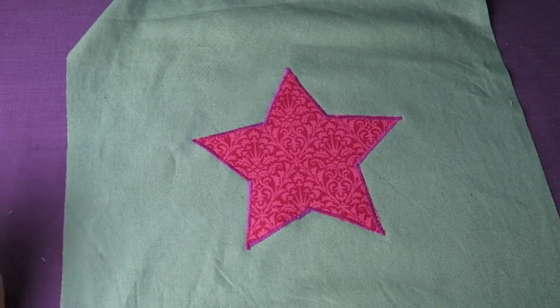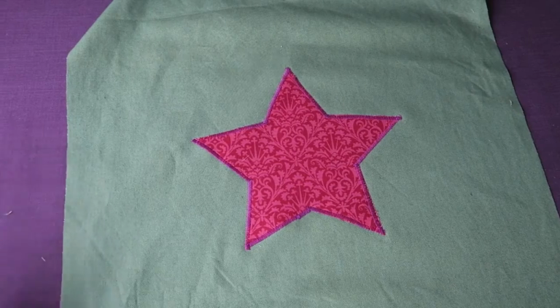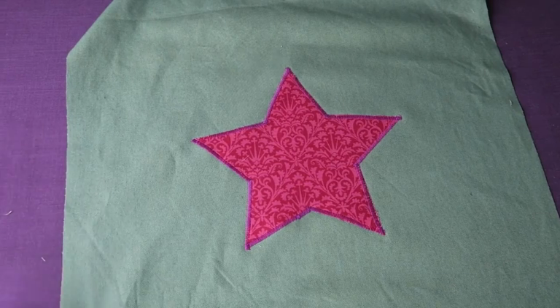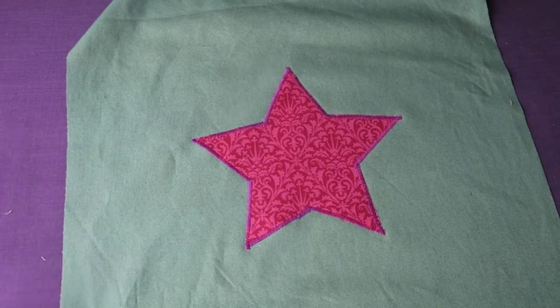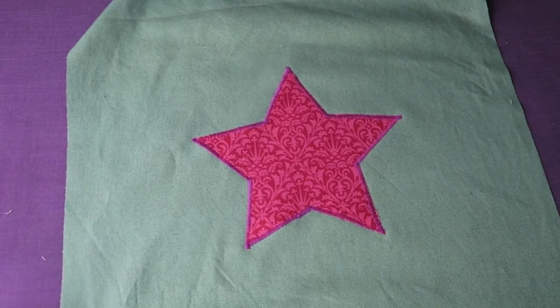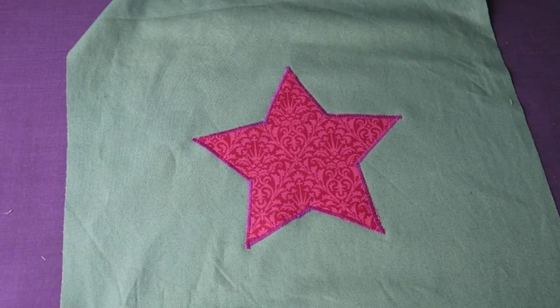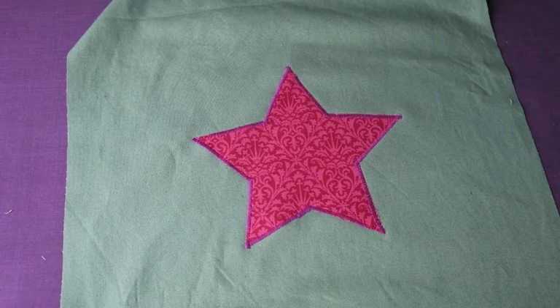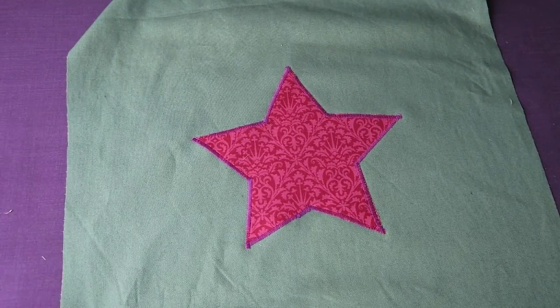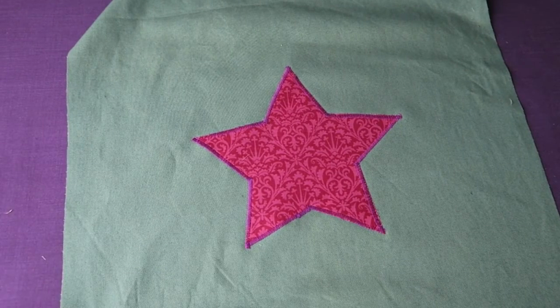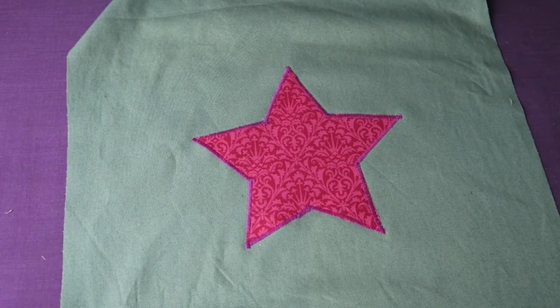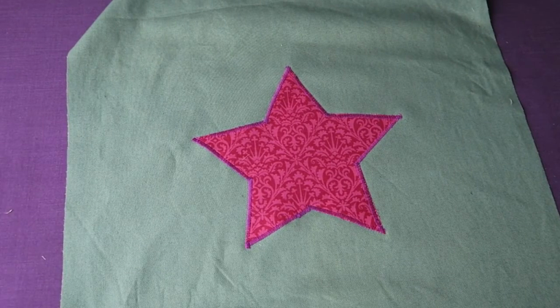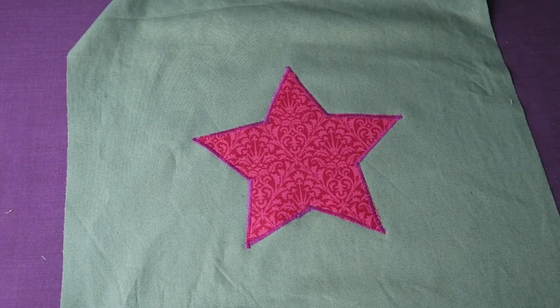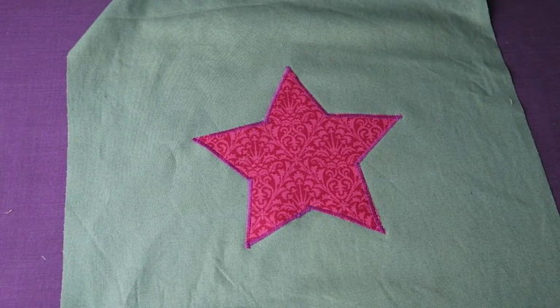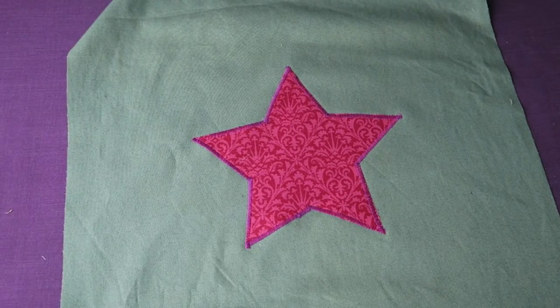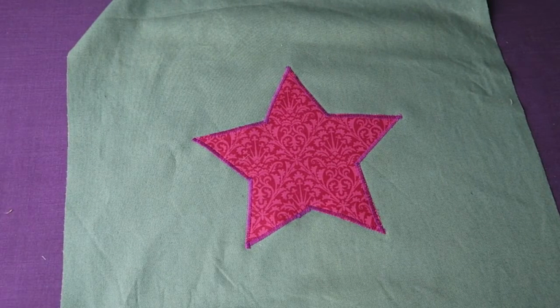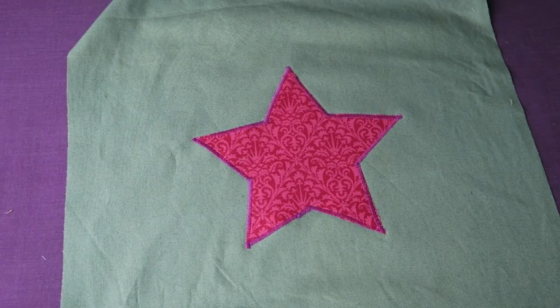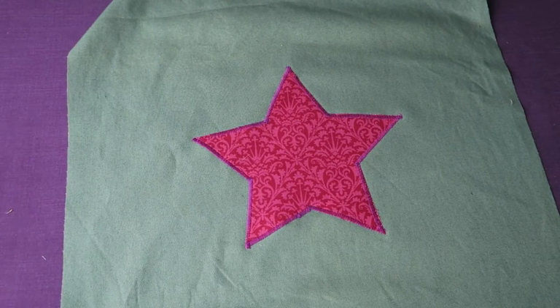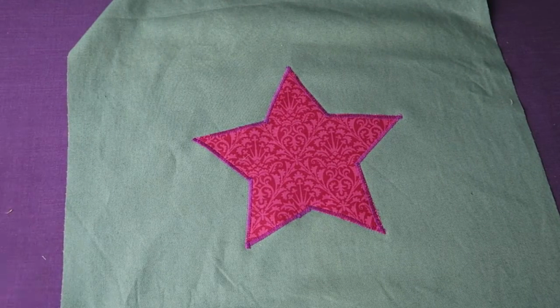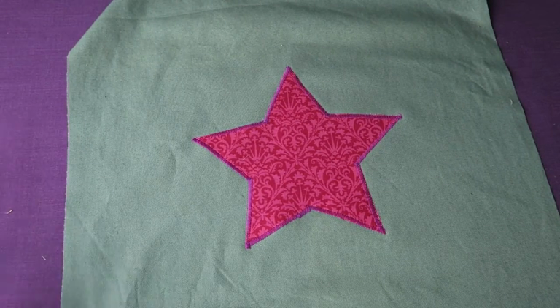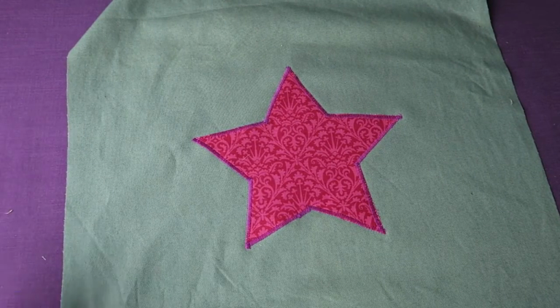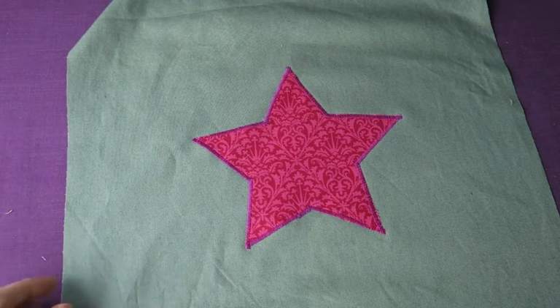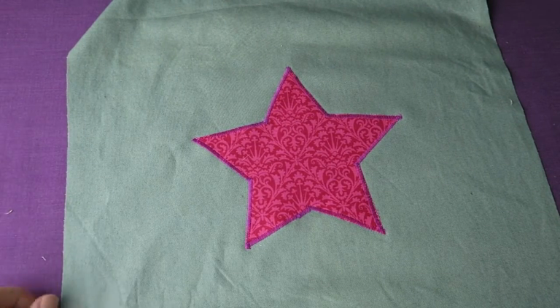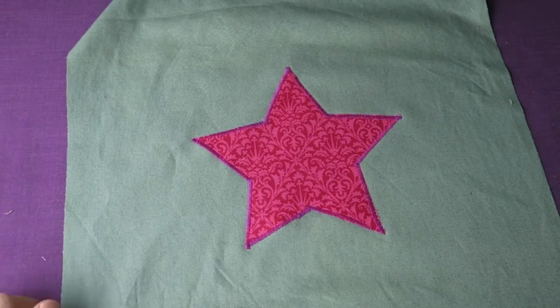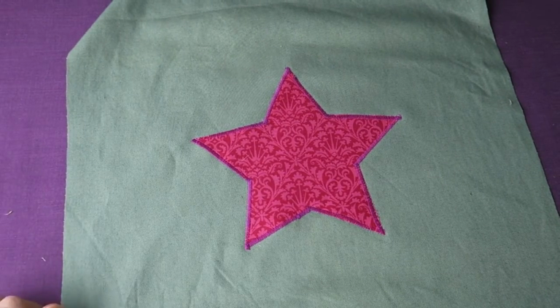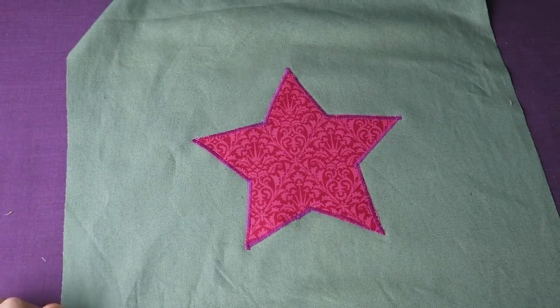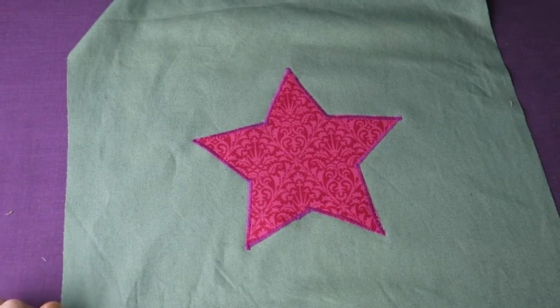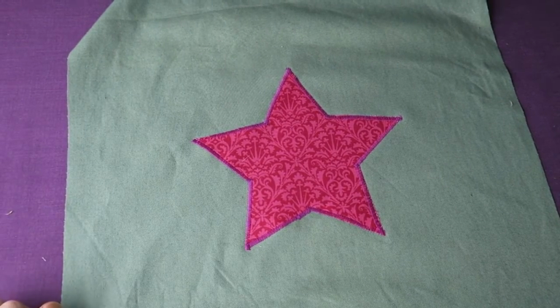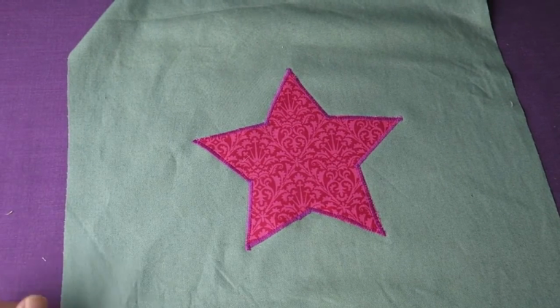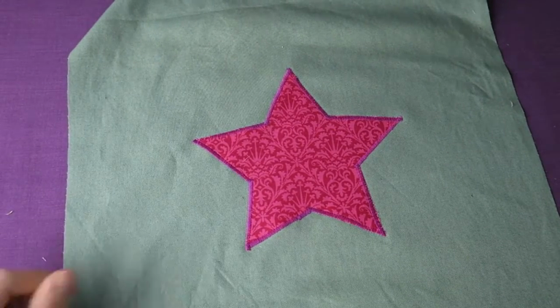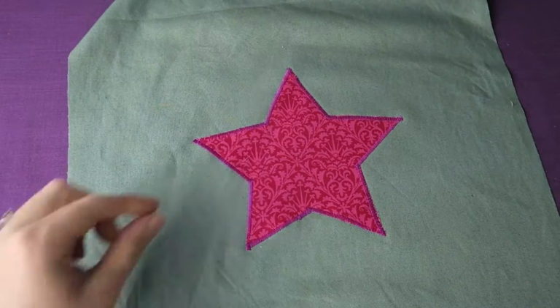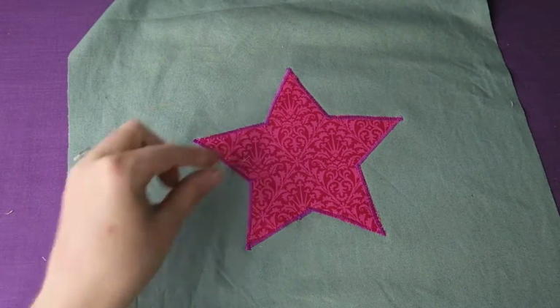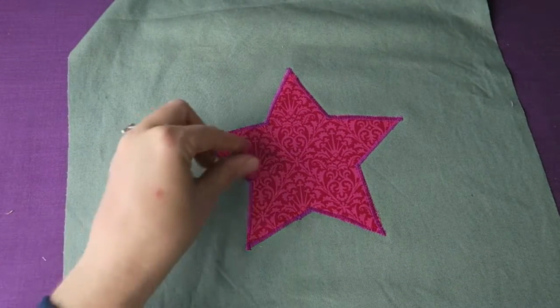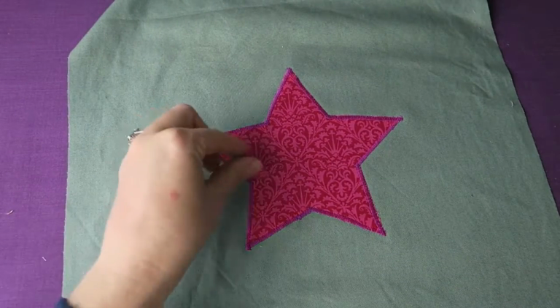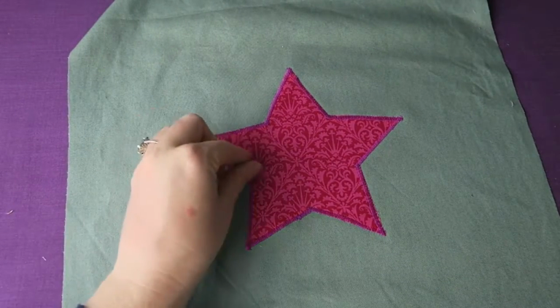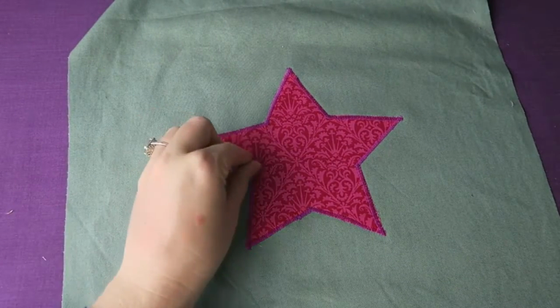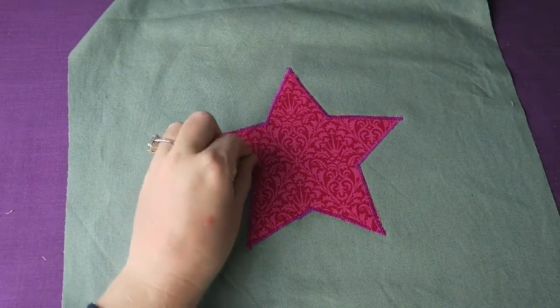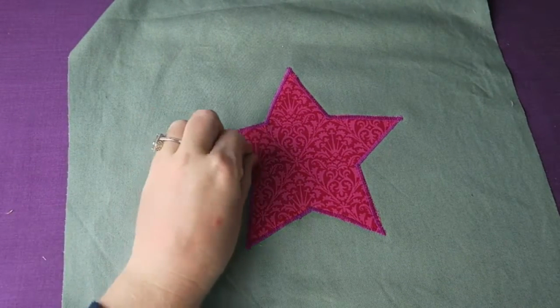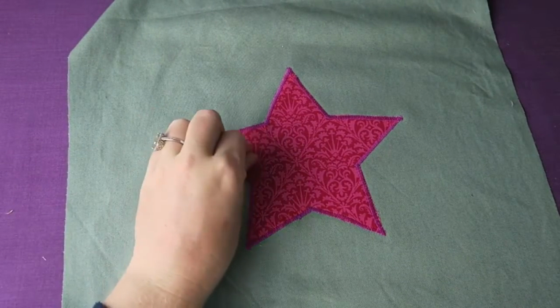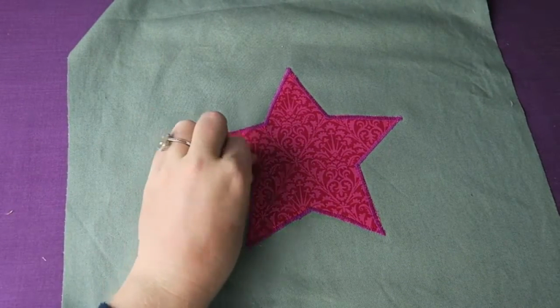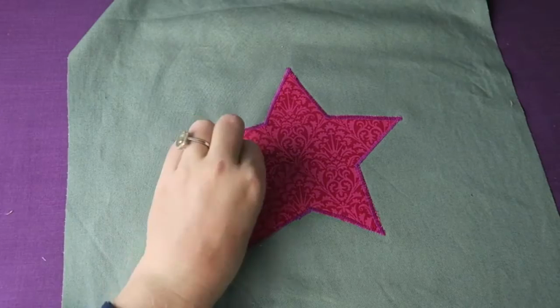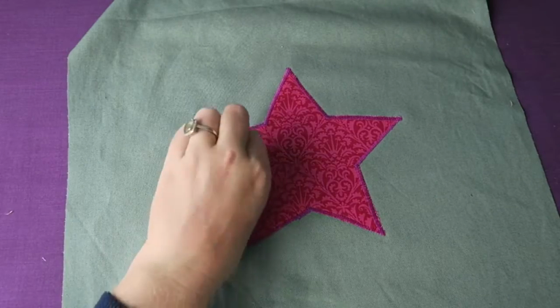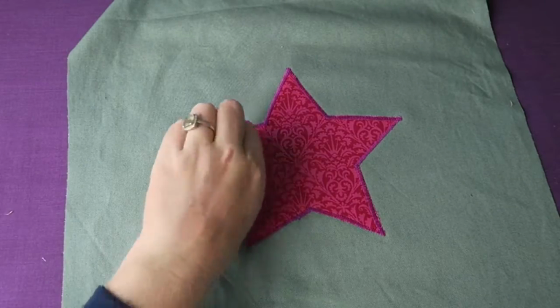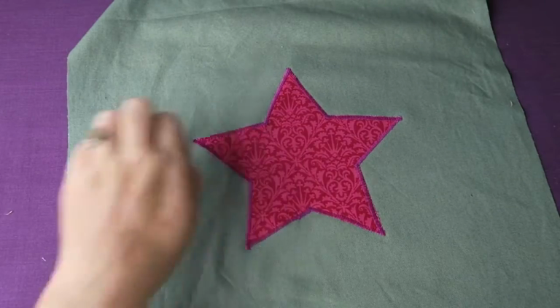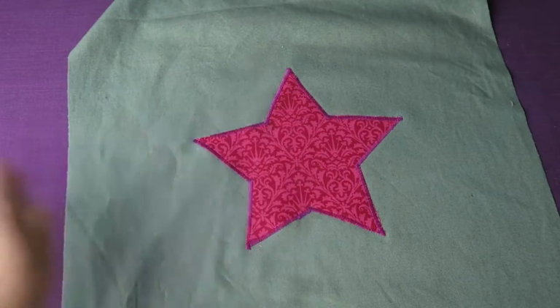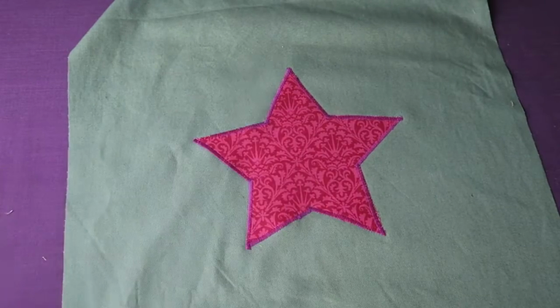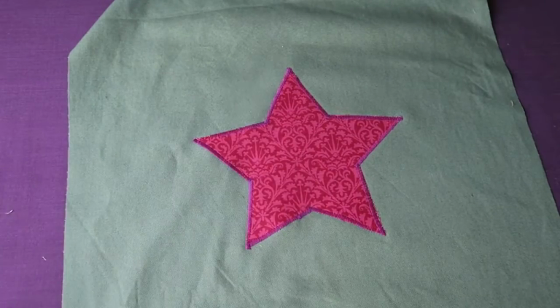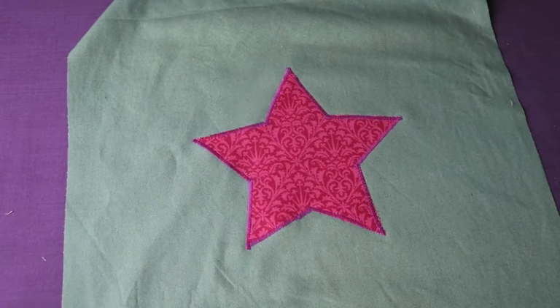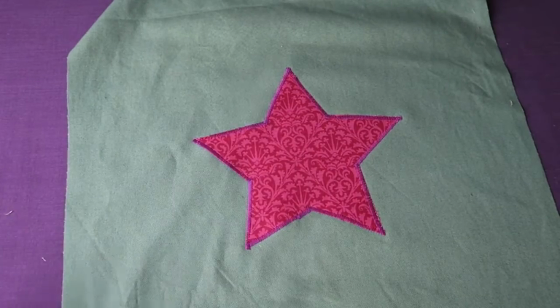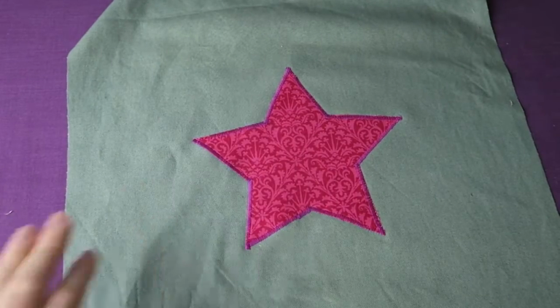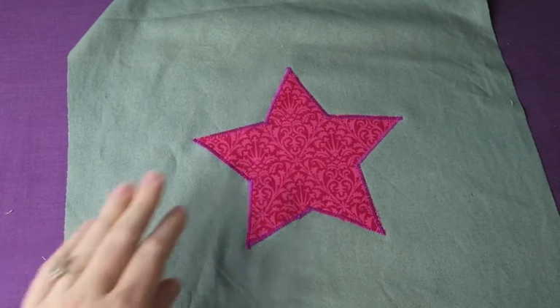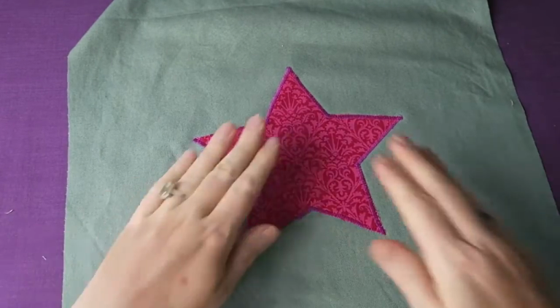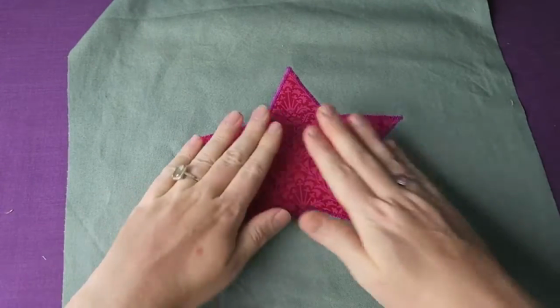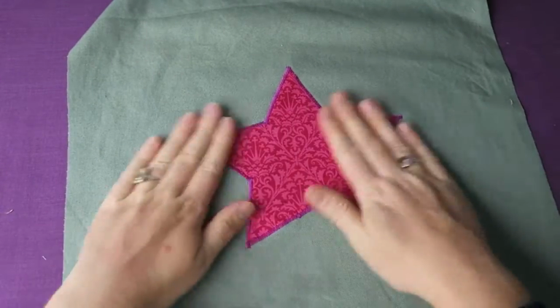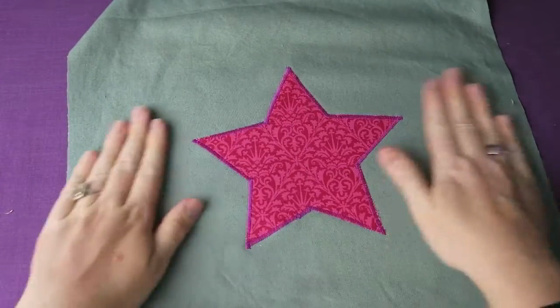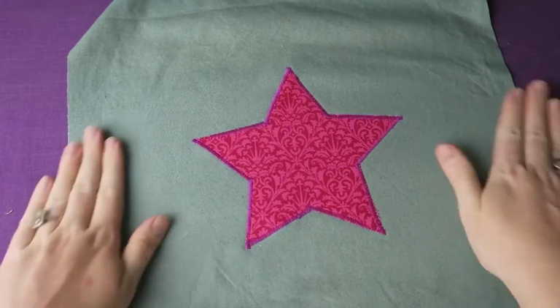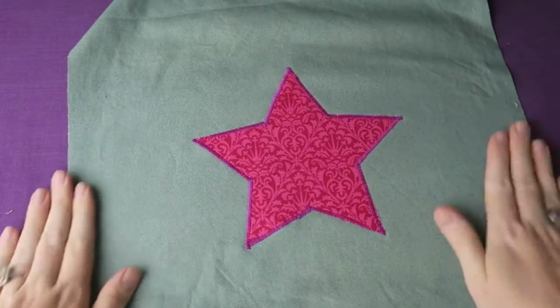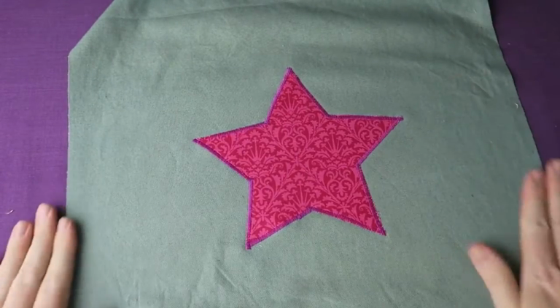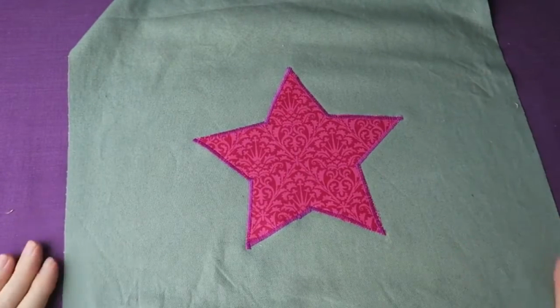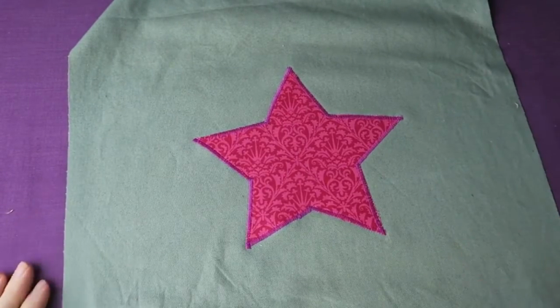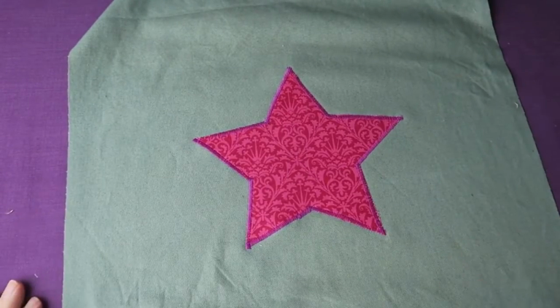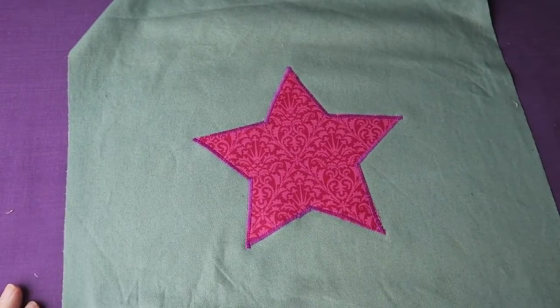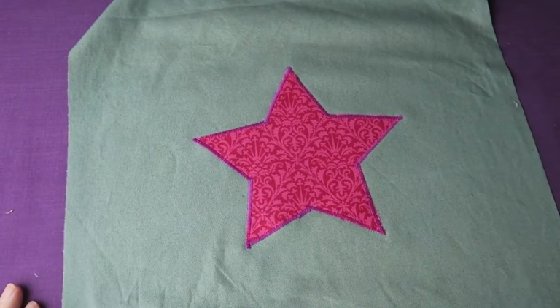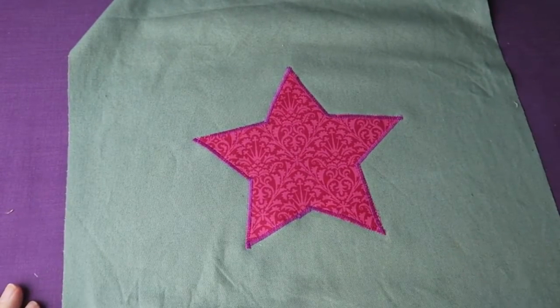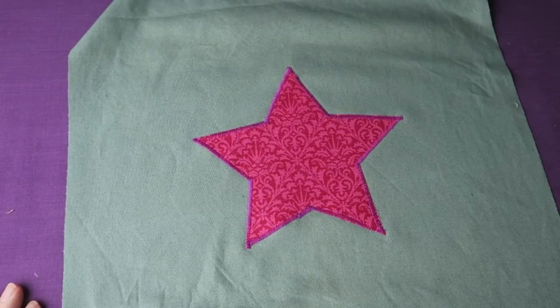In this video tutorial I'm showing how you can make any item into a one-of-a-kind item by adding a beautiful appliqué.